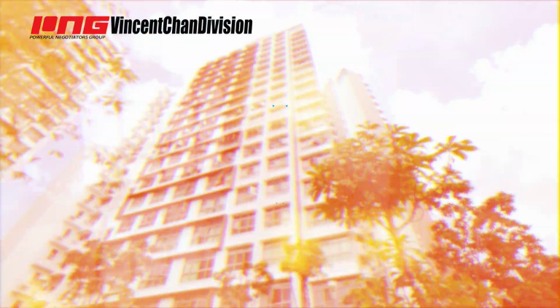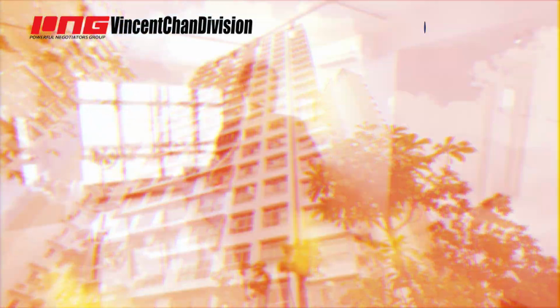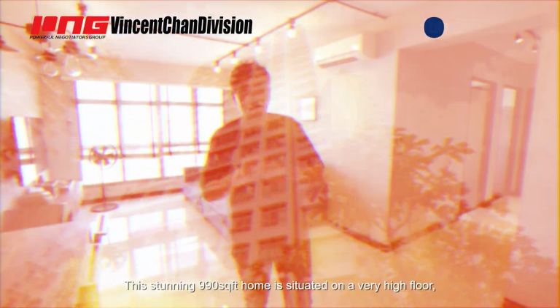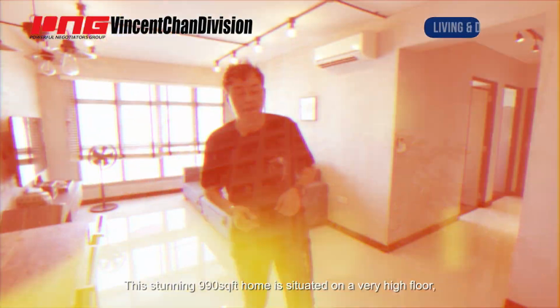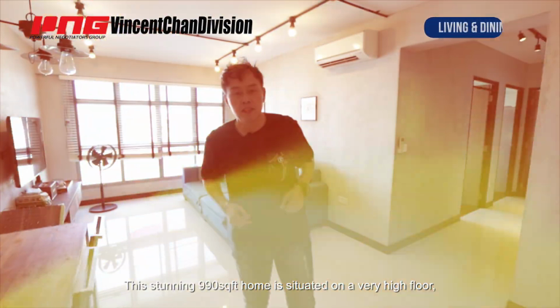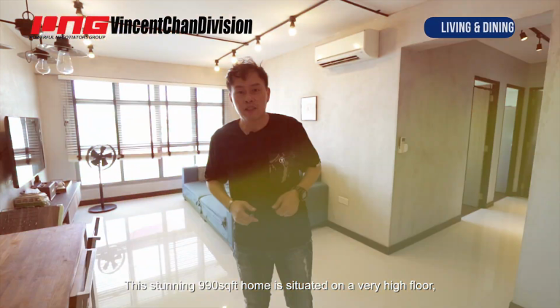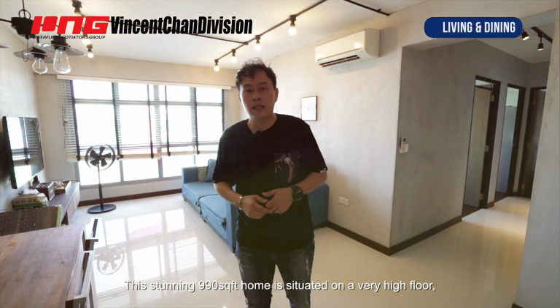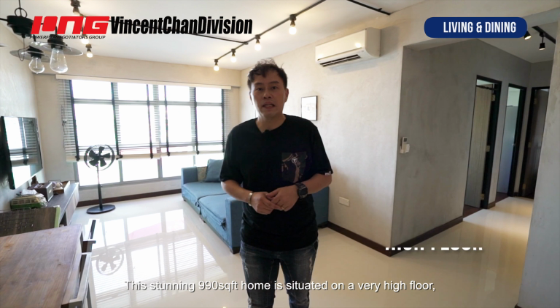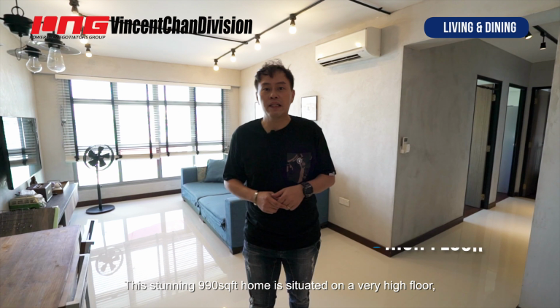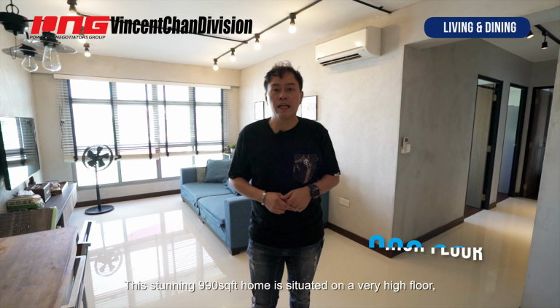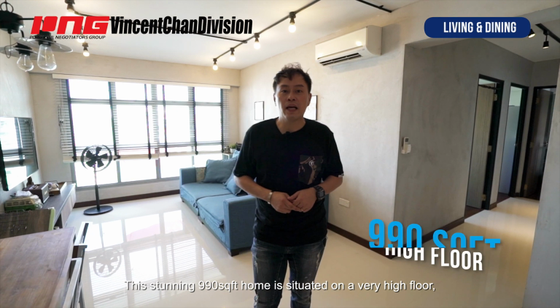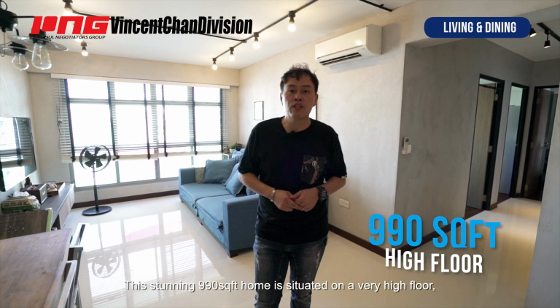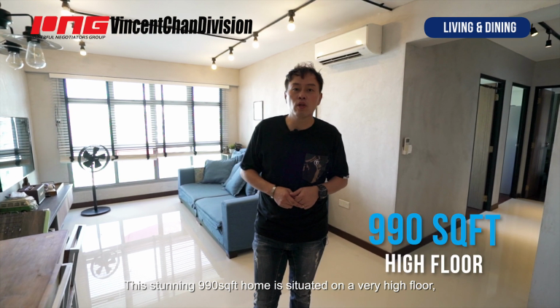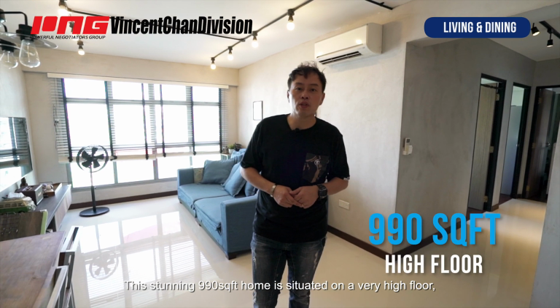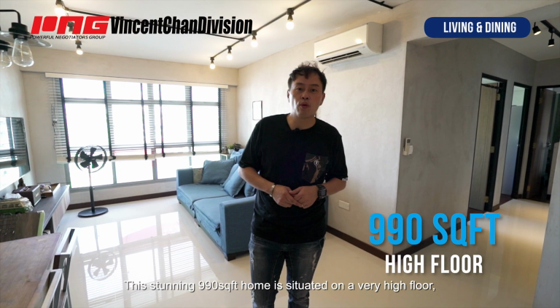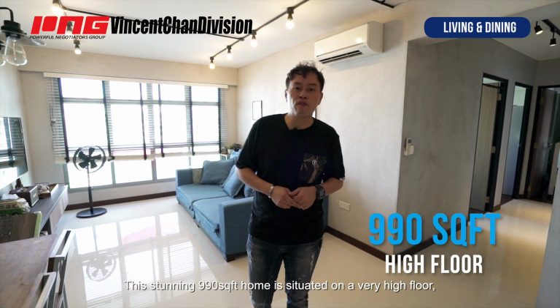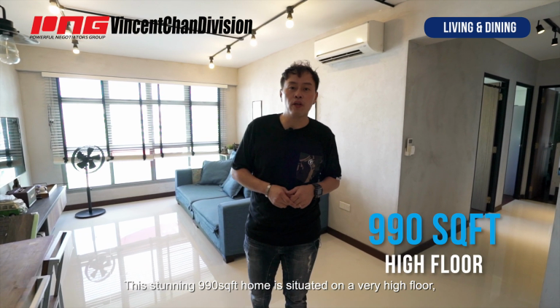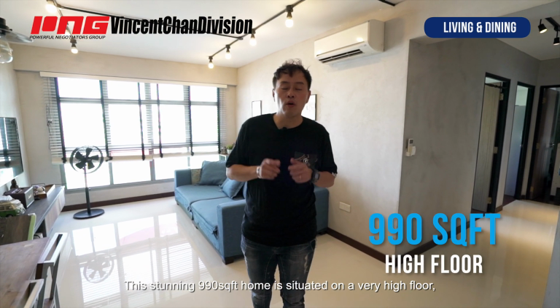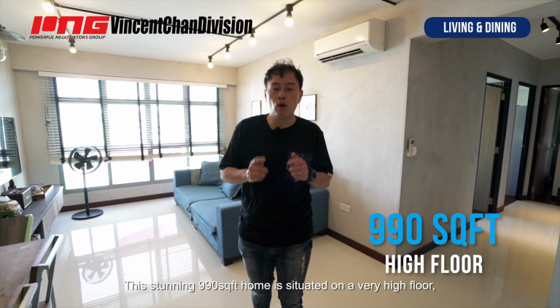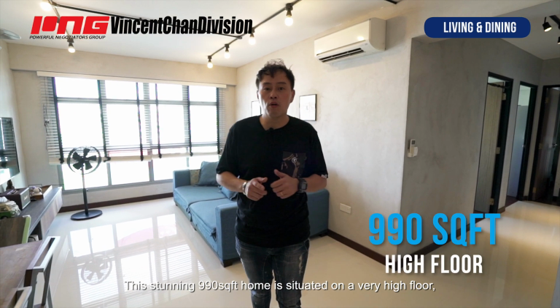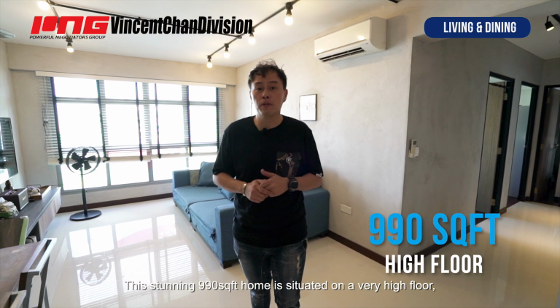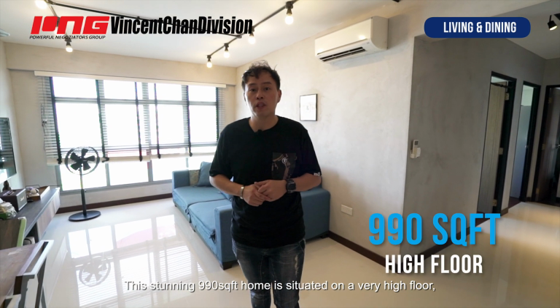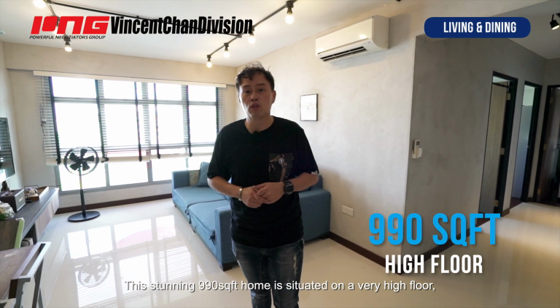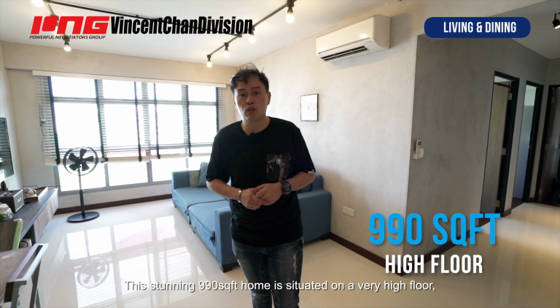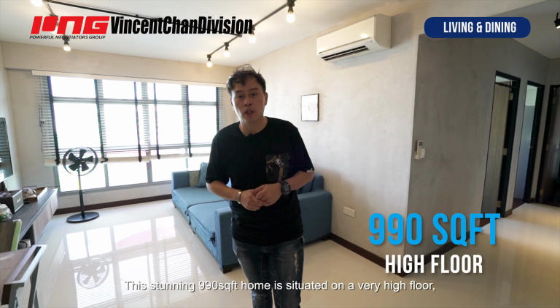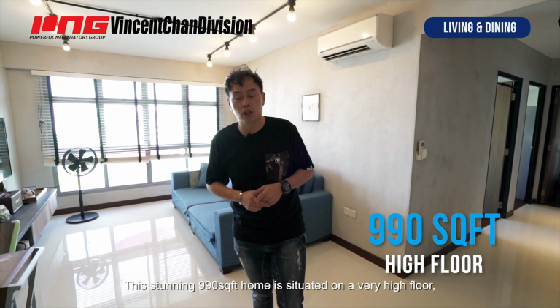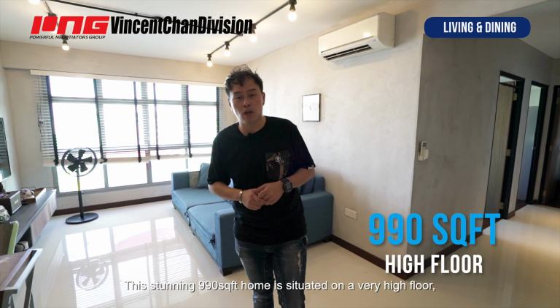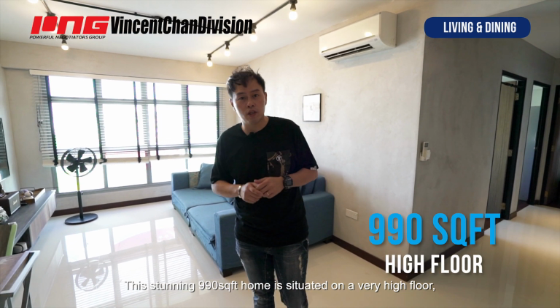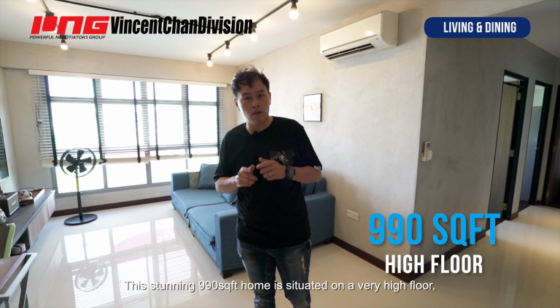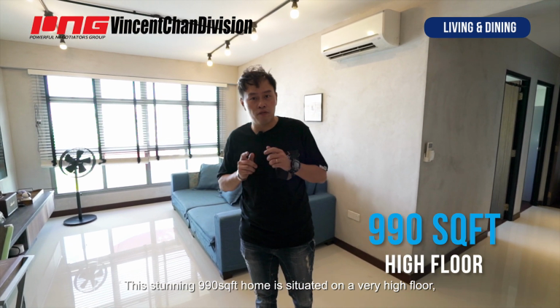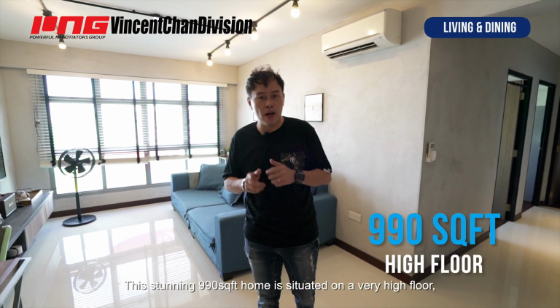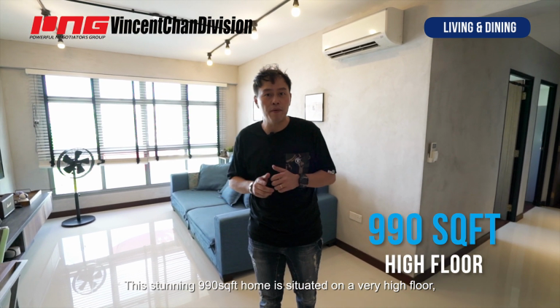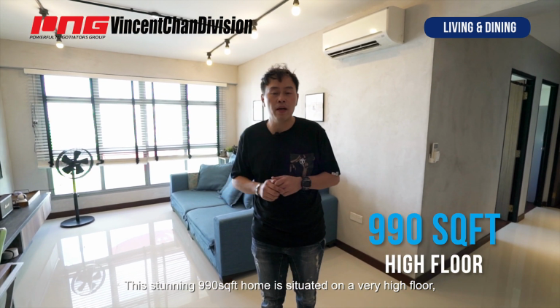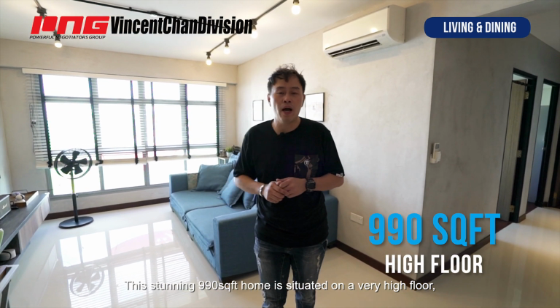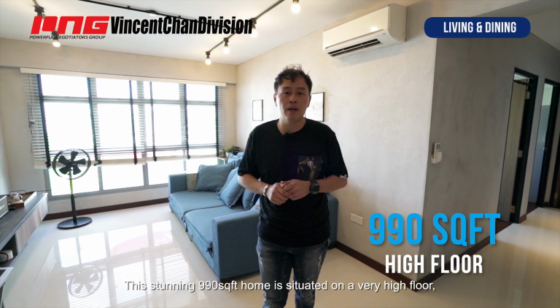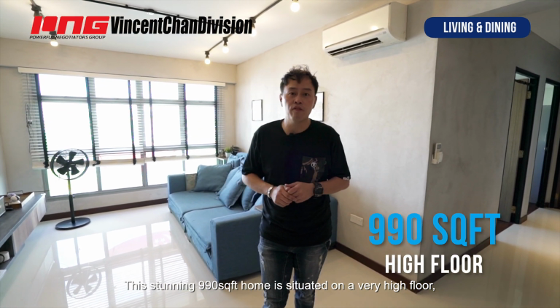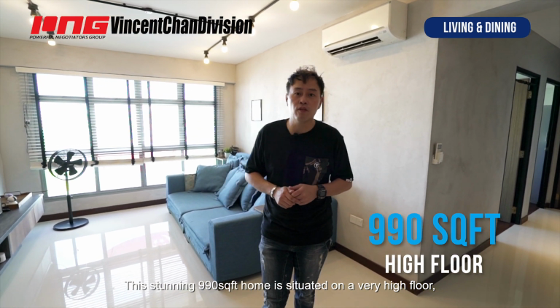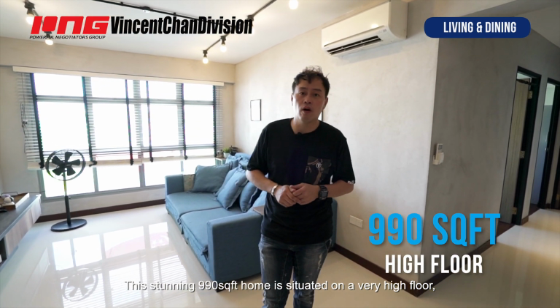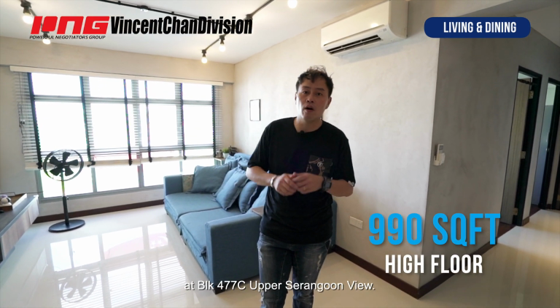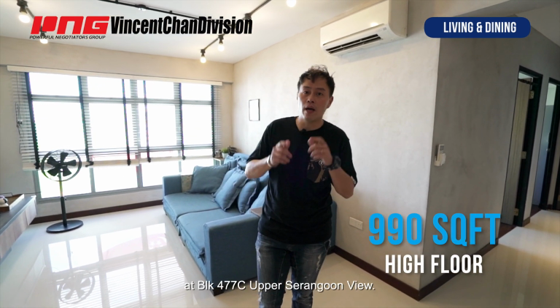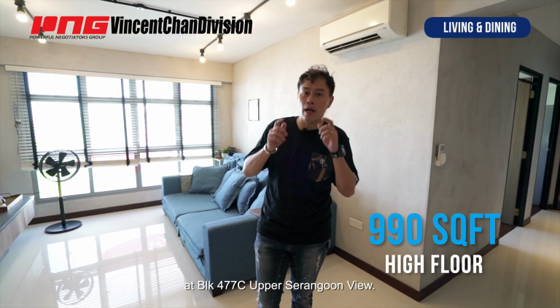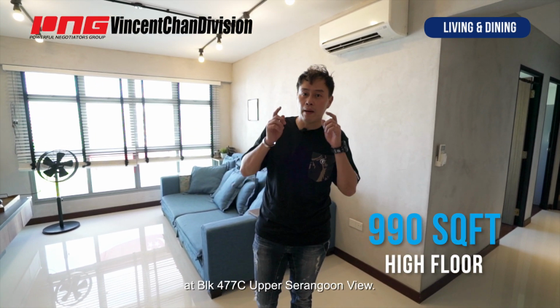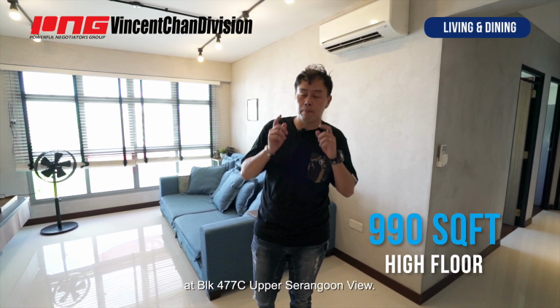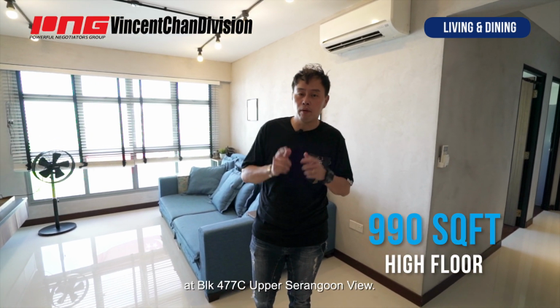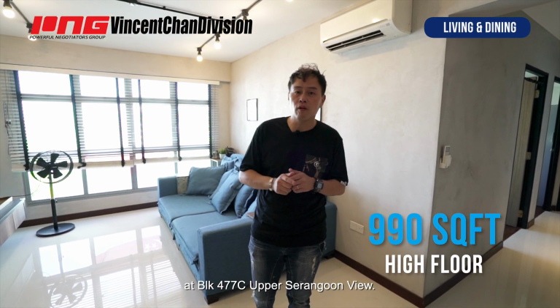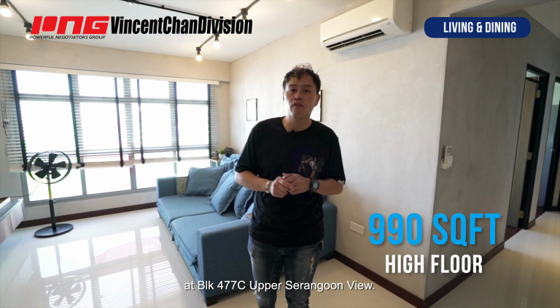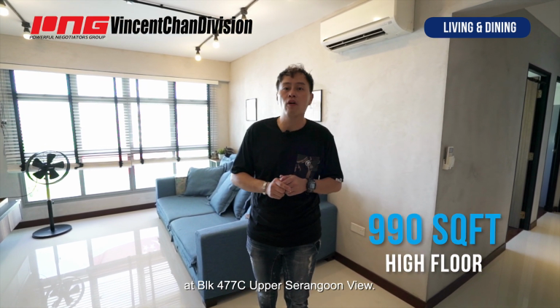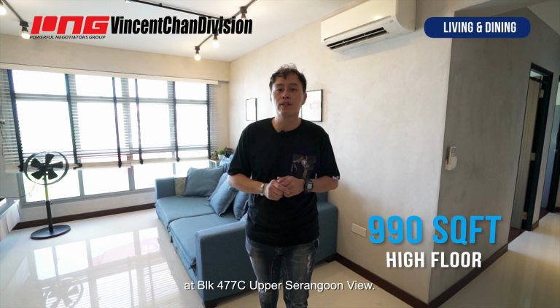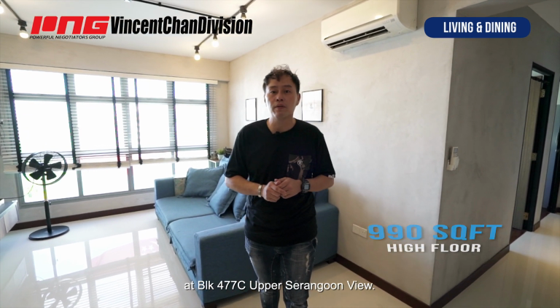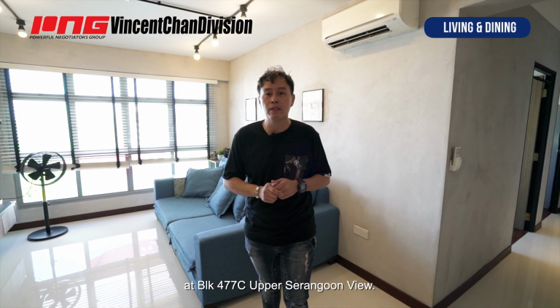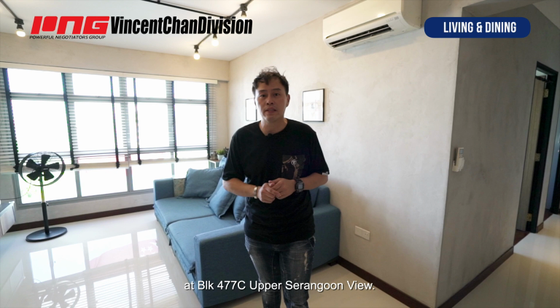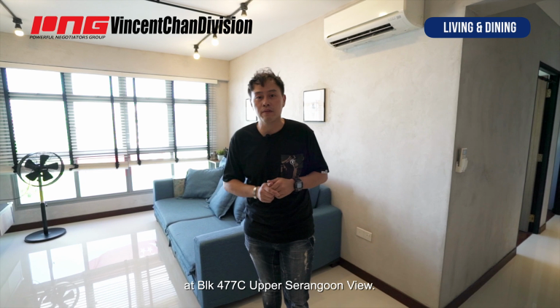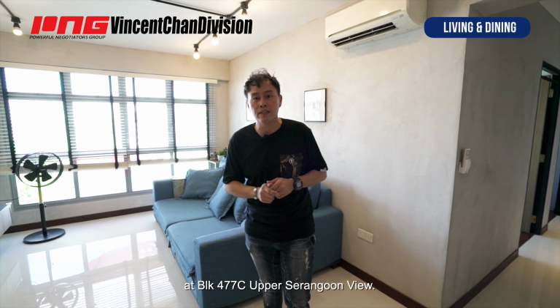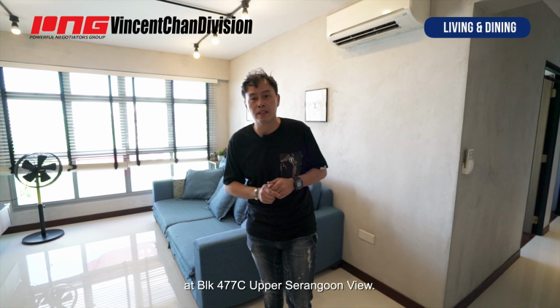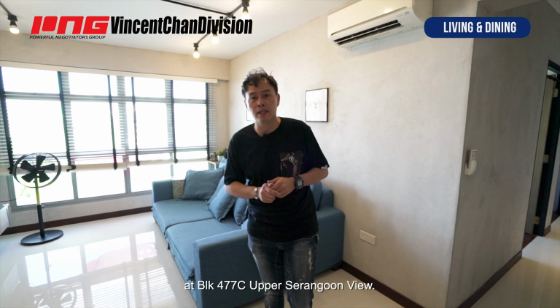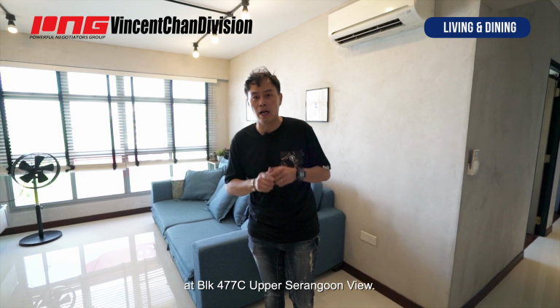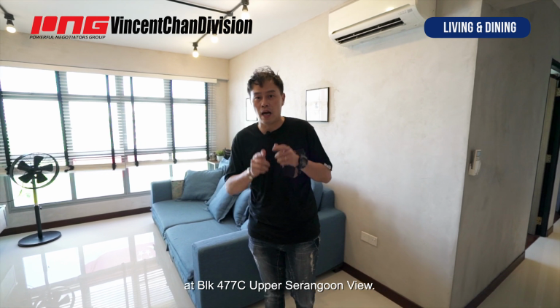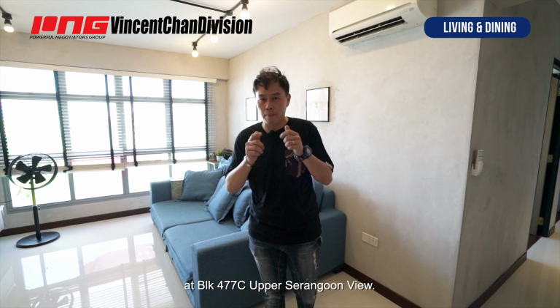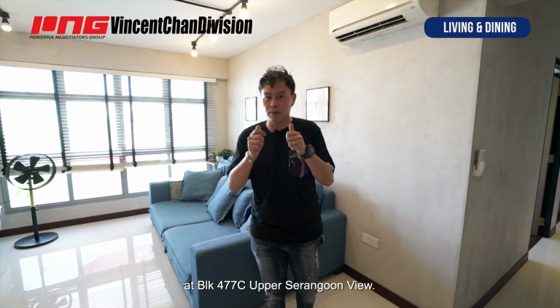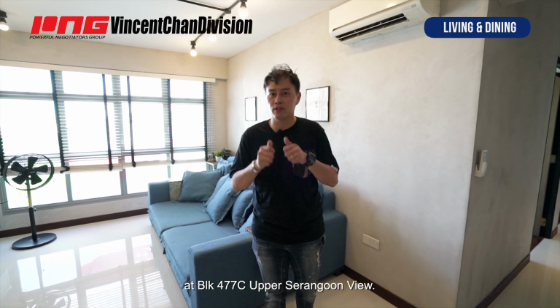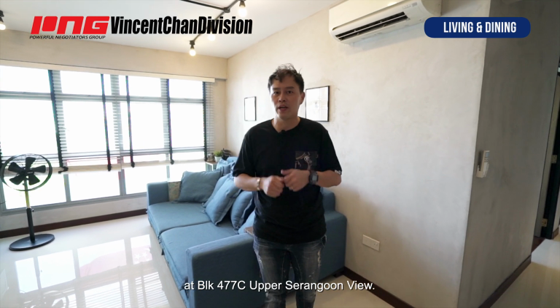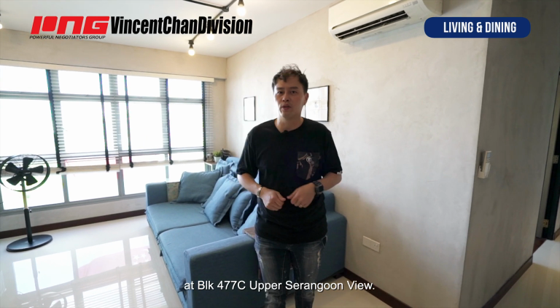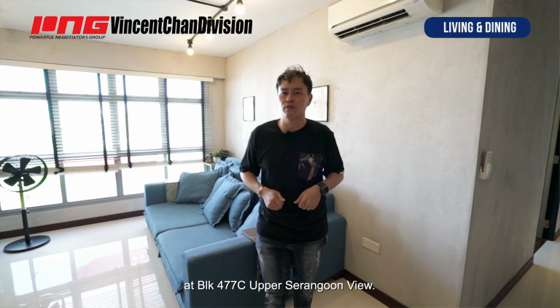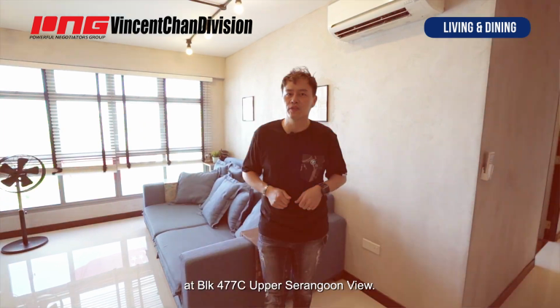This stunning 990 square feet home is situated on a very high floor at Block 477C, Upper Serangoon View.